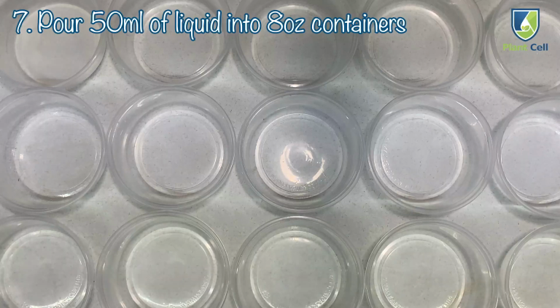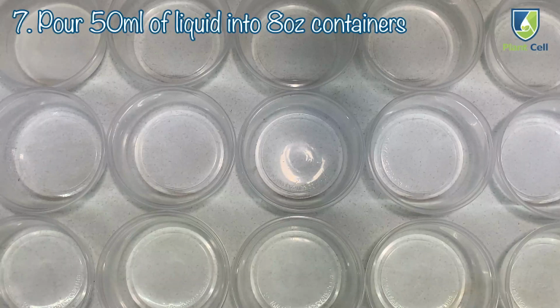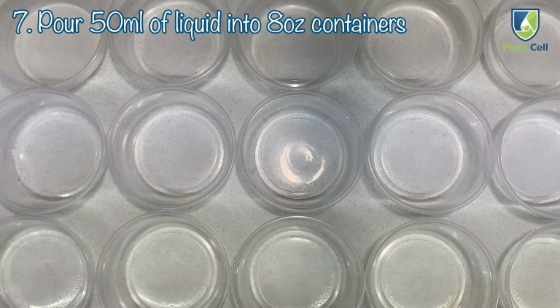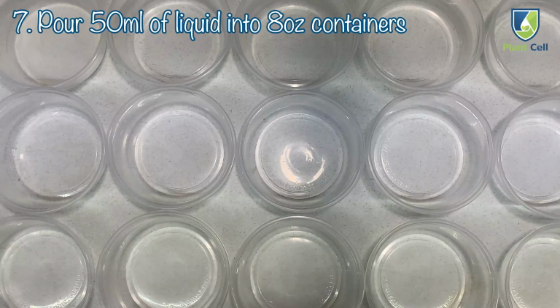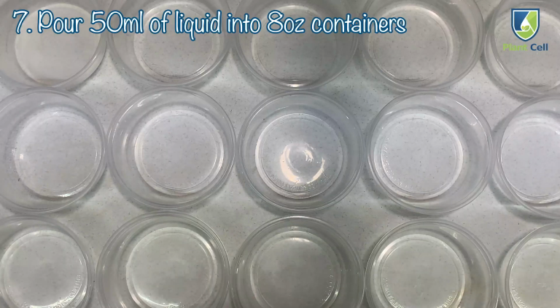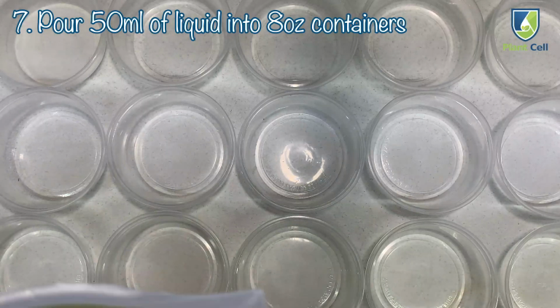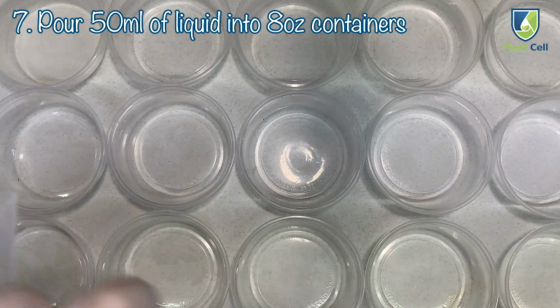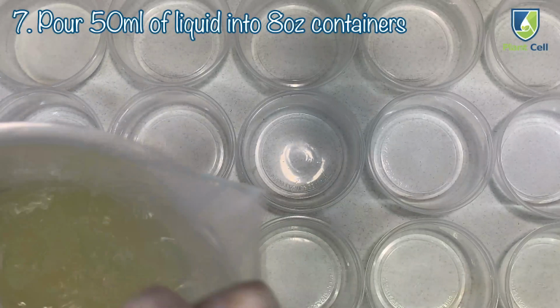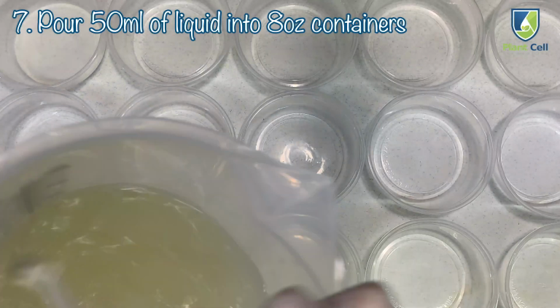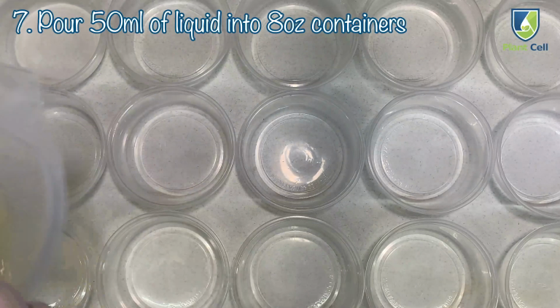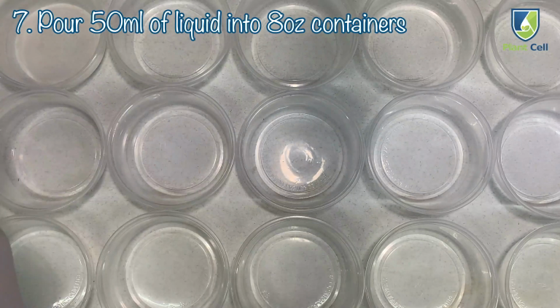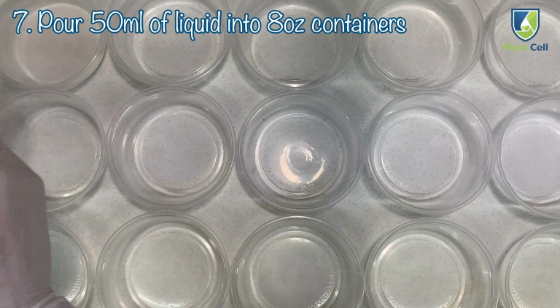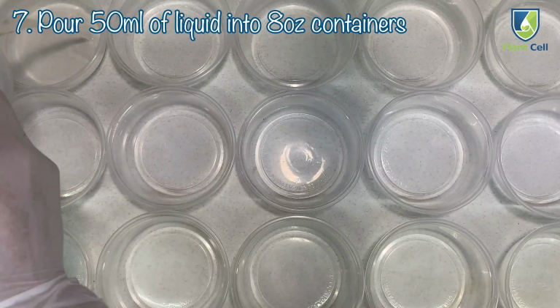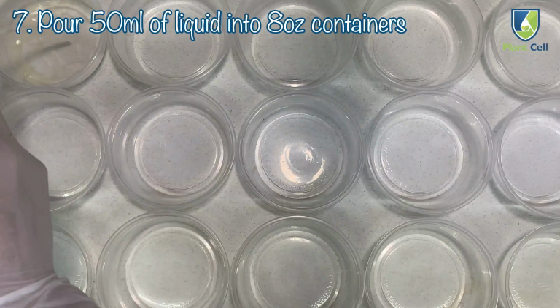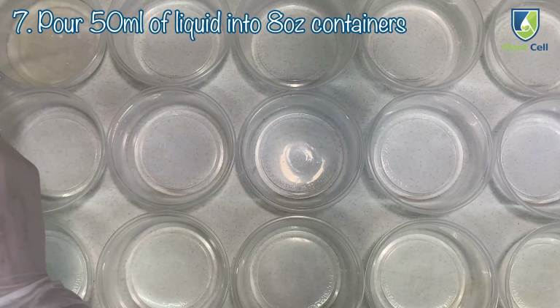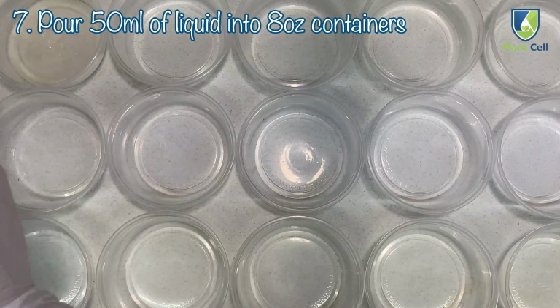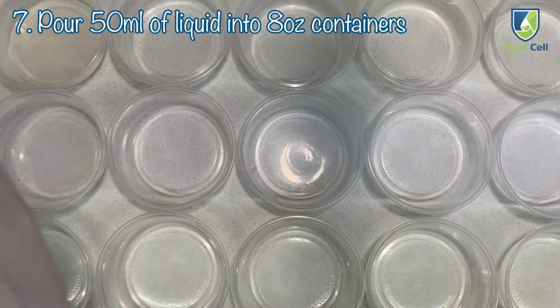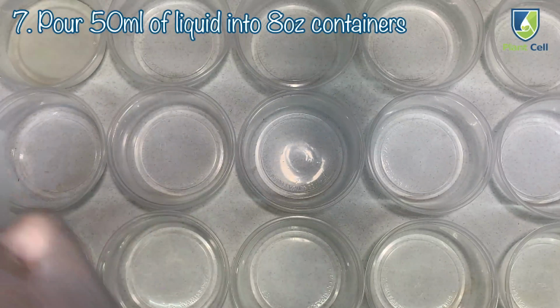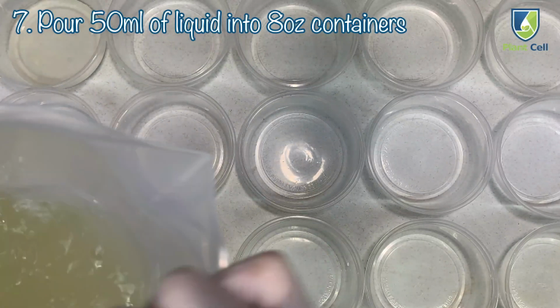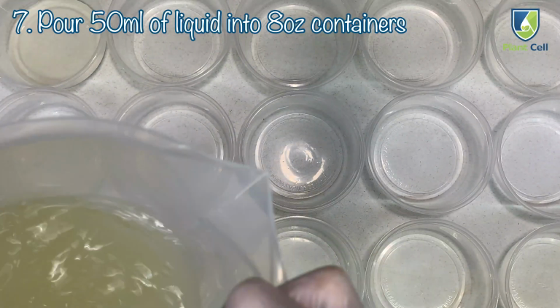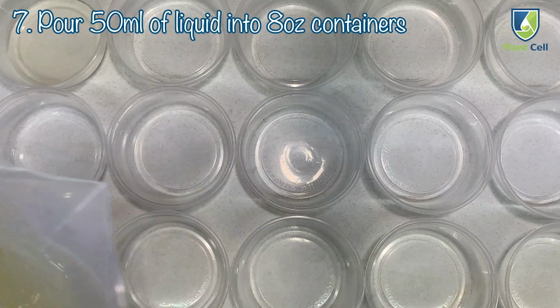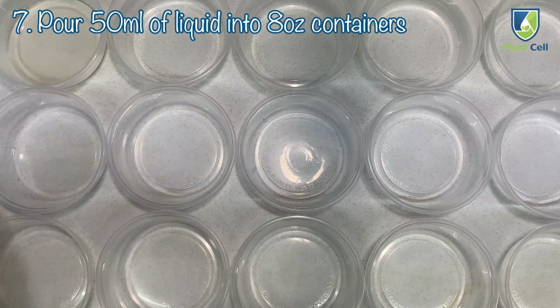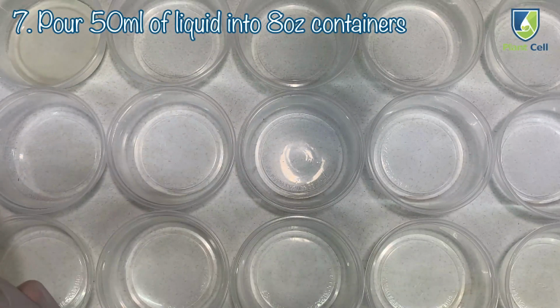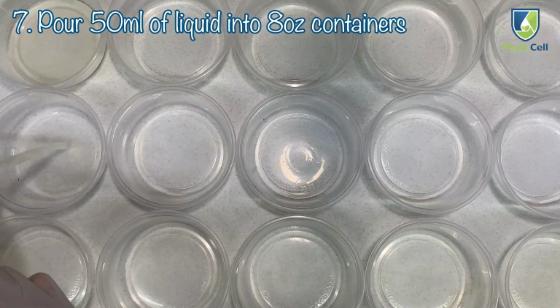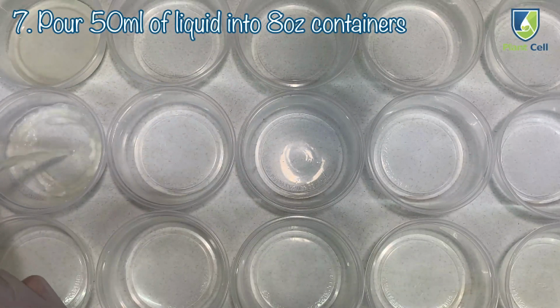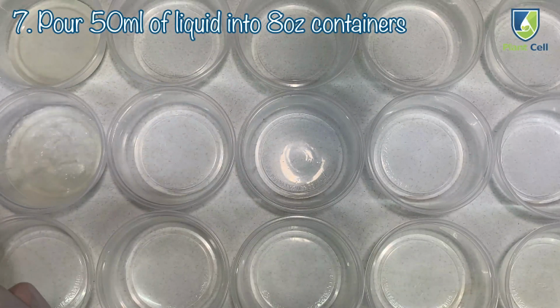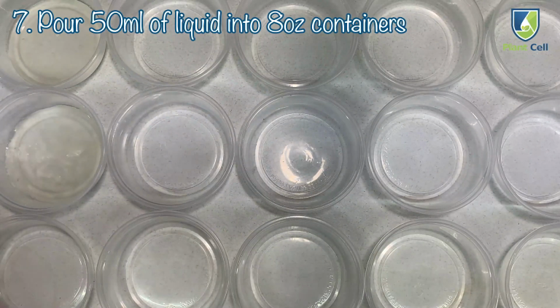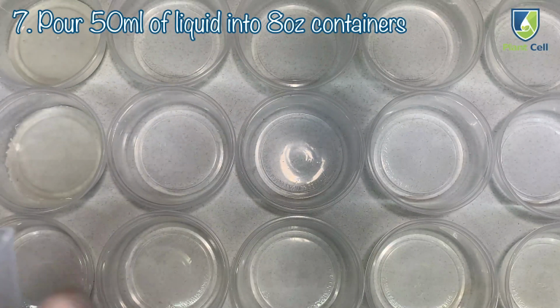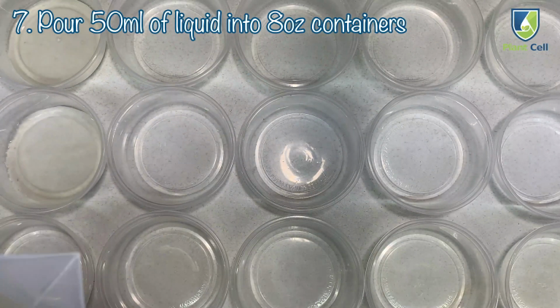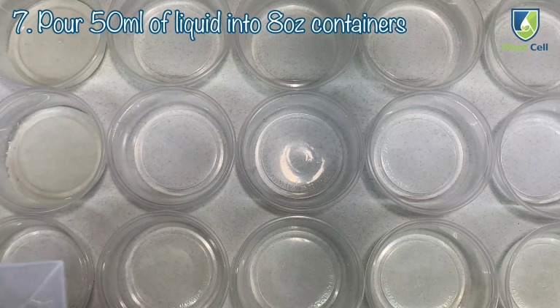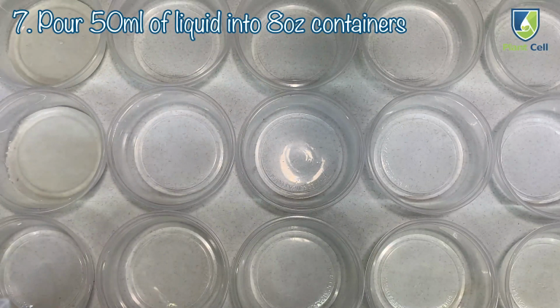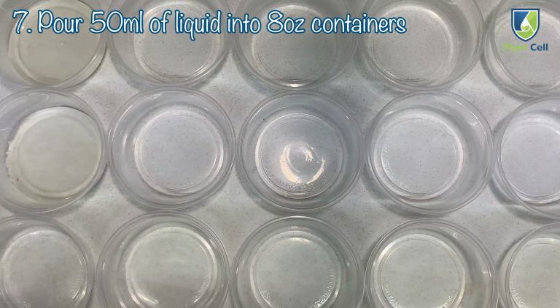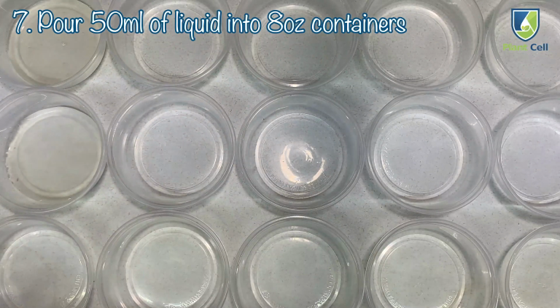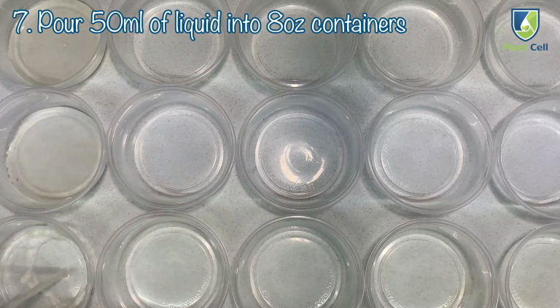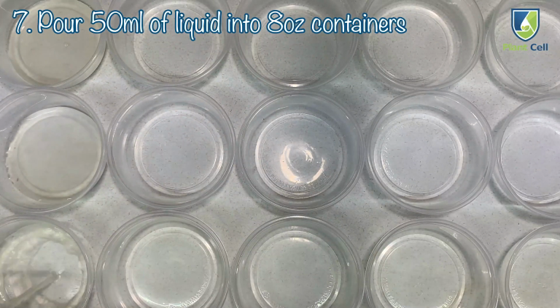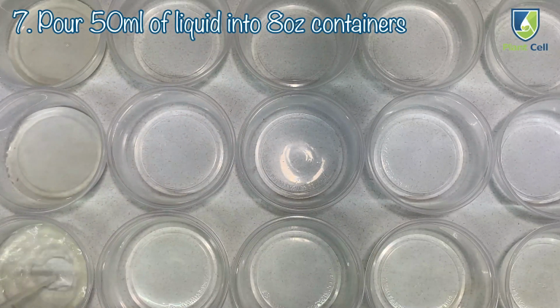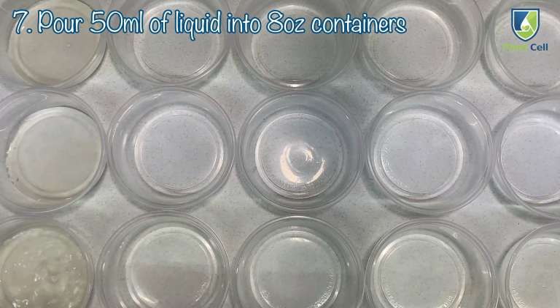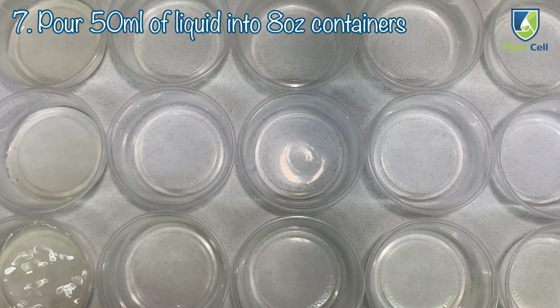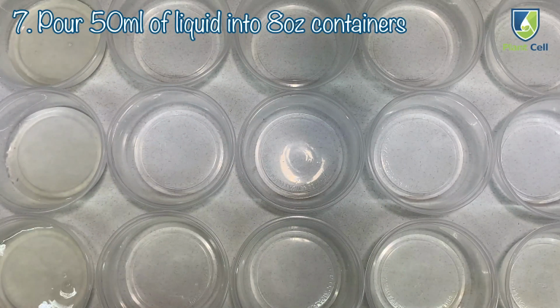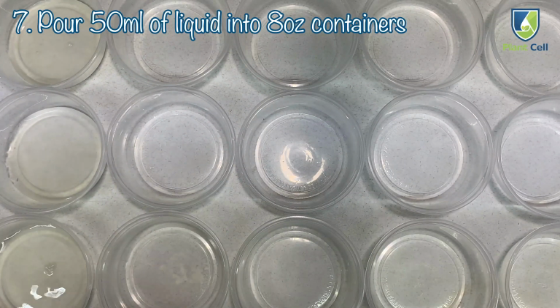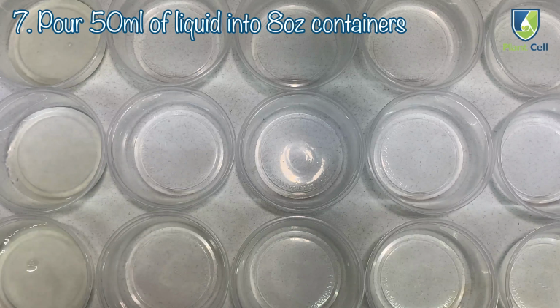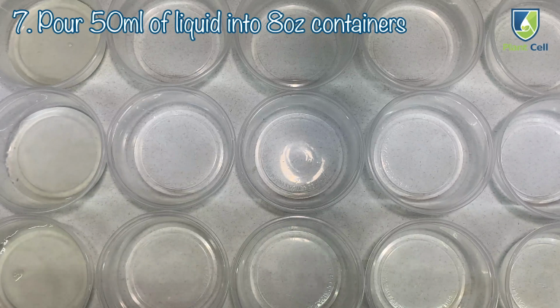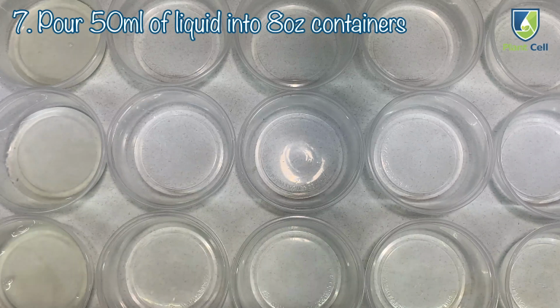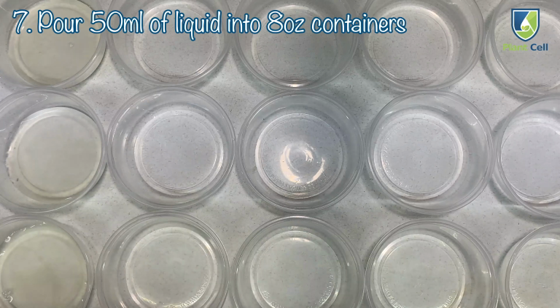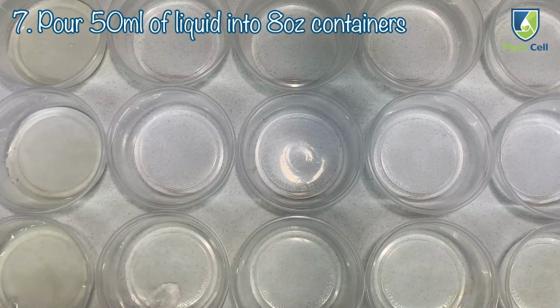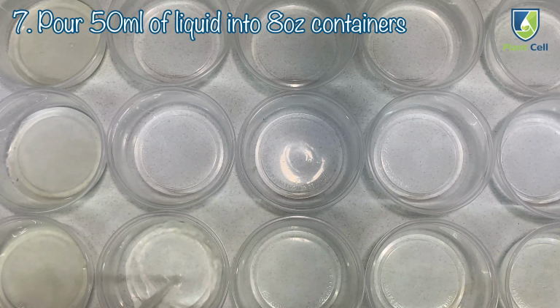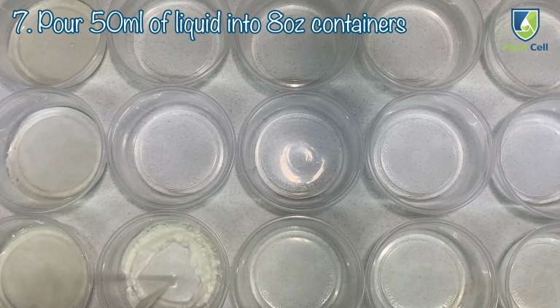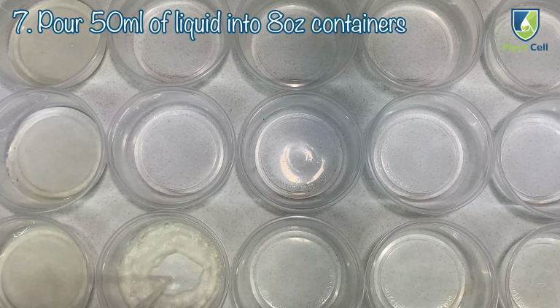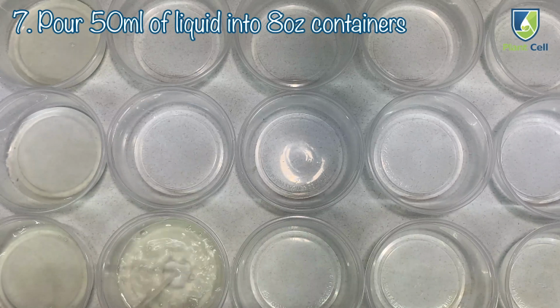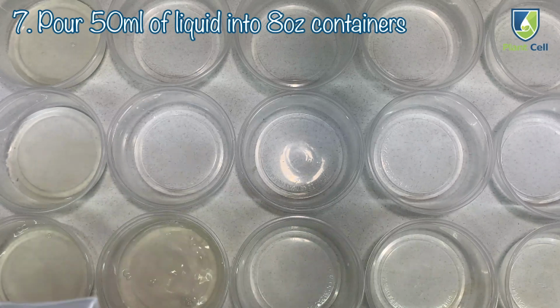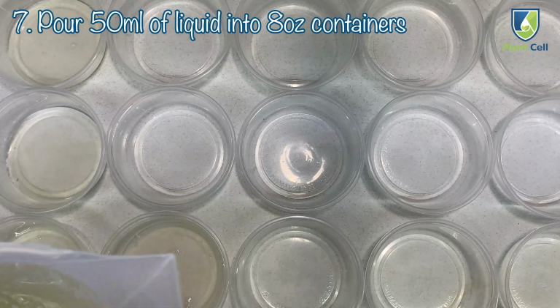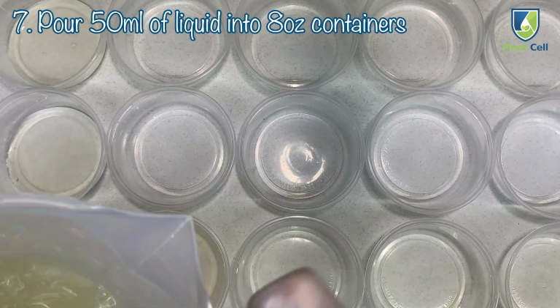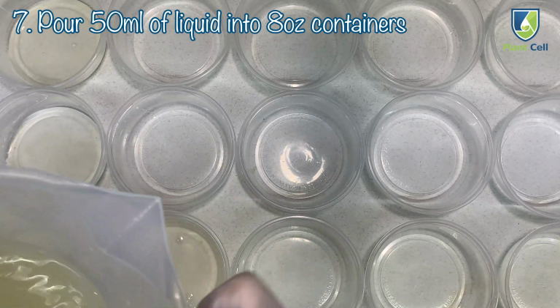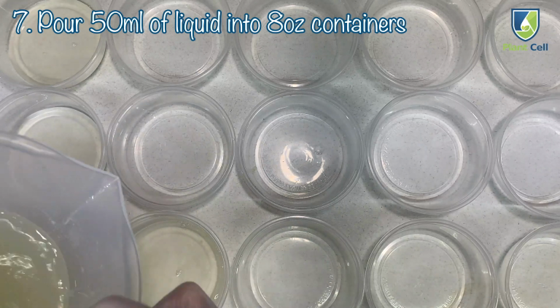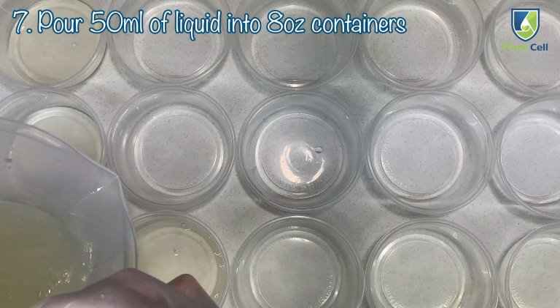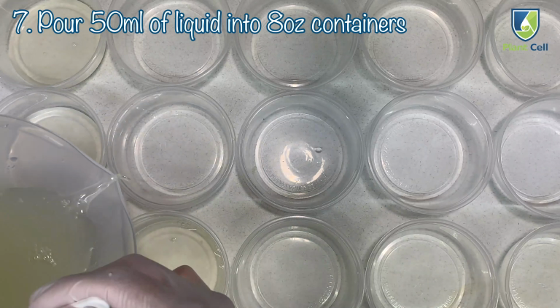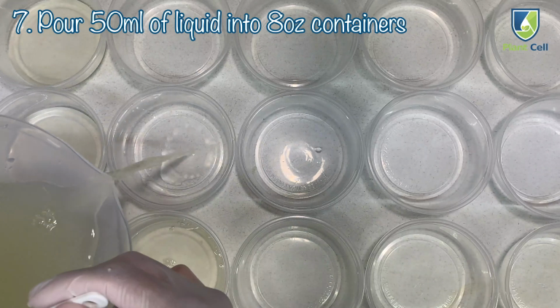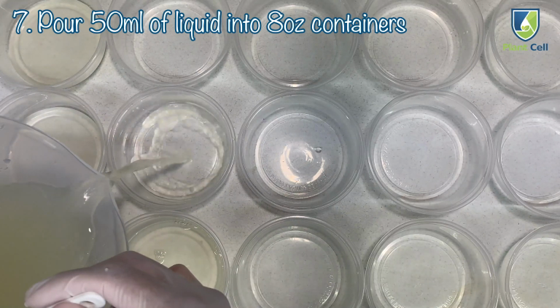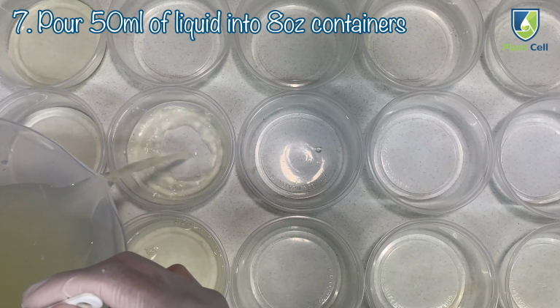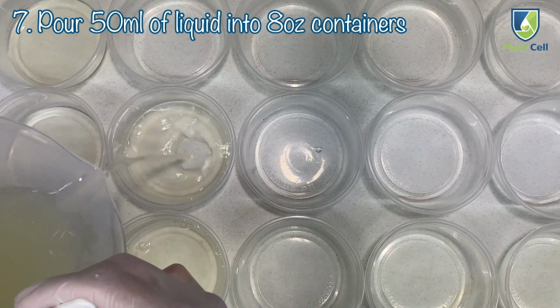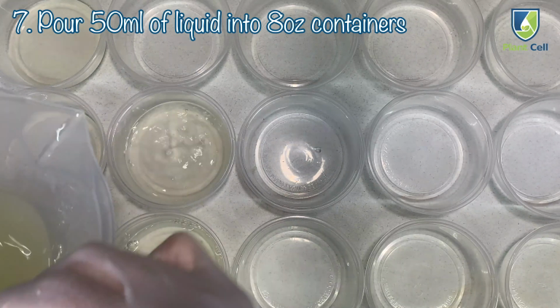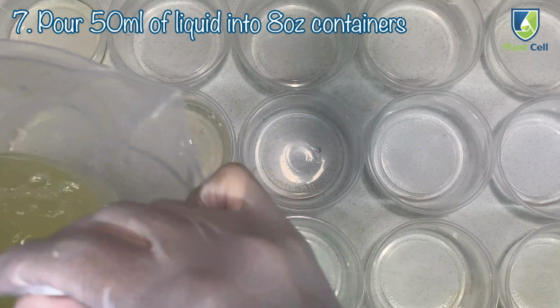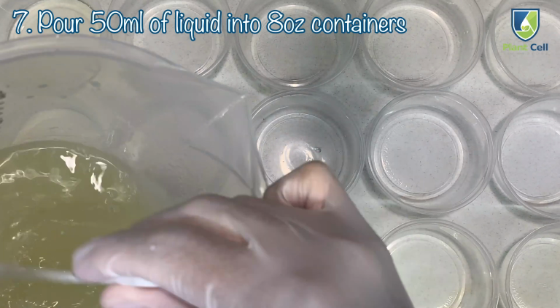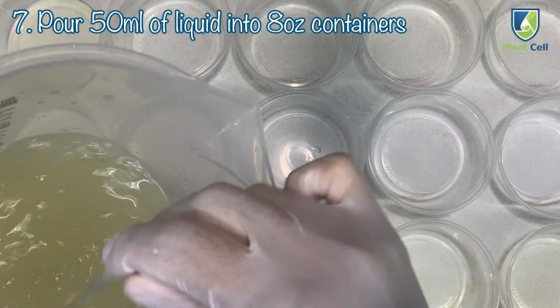Pour 50 ml into each 8oz container. There should be 20 per 1 liter of liquid.